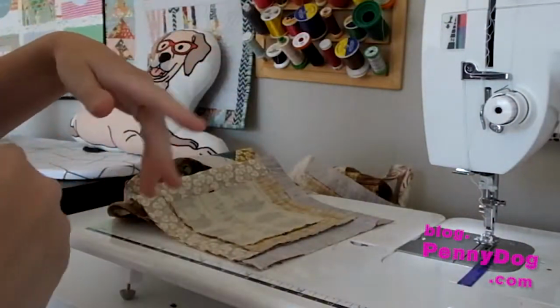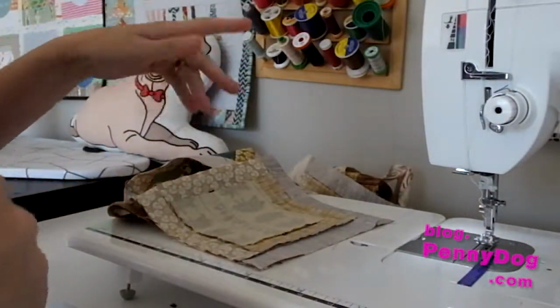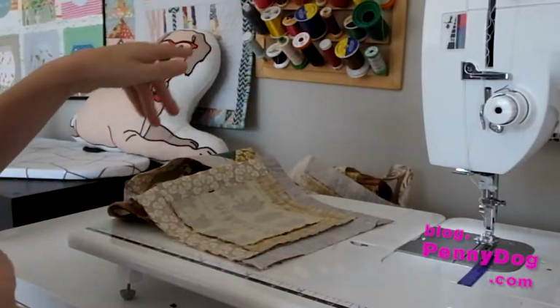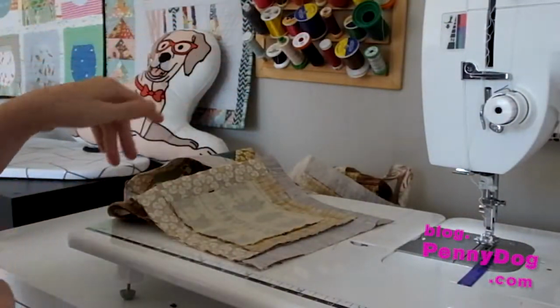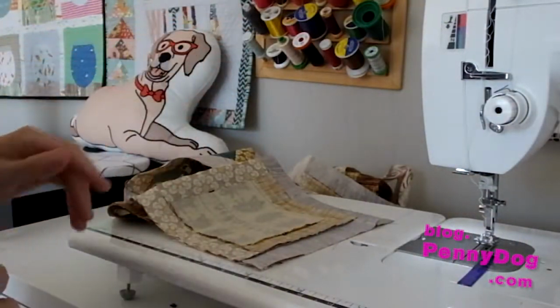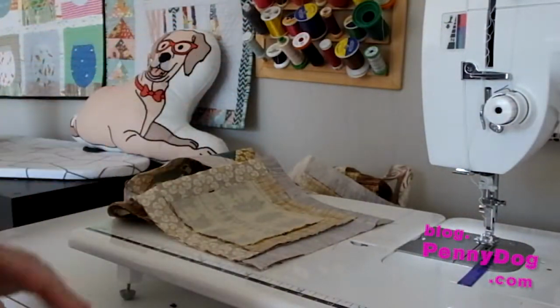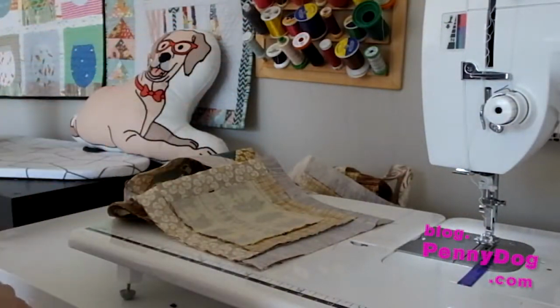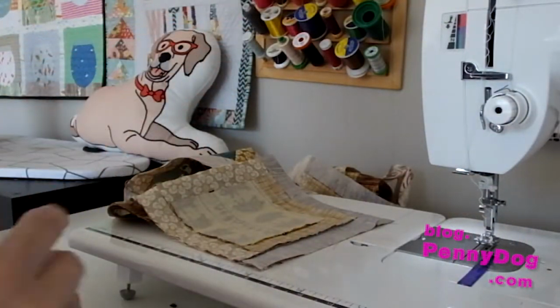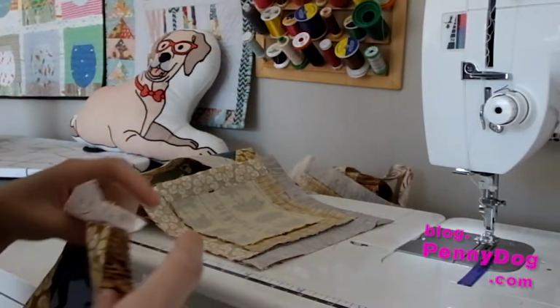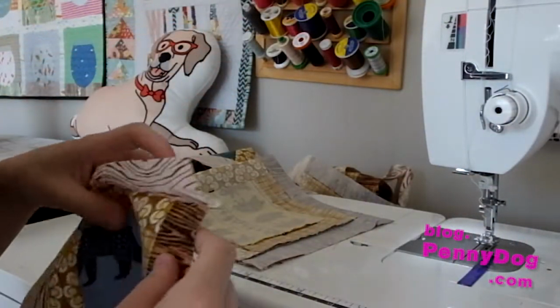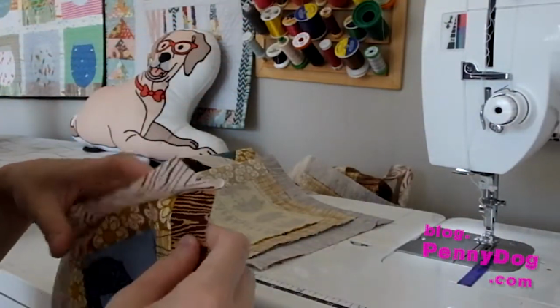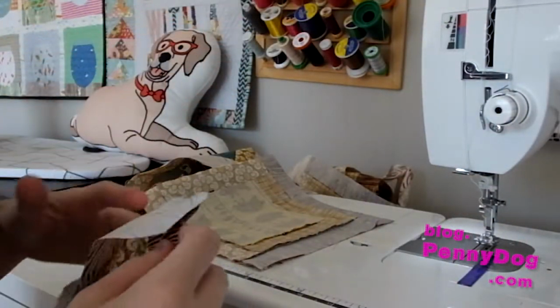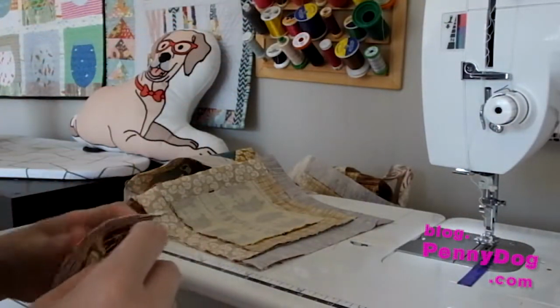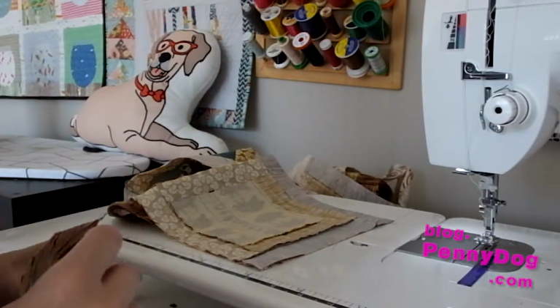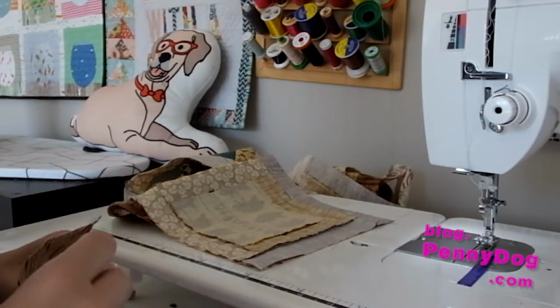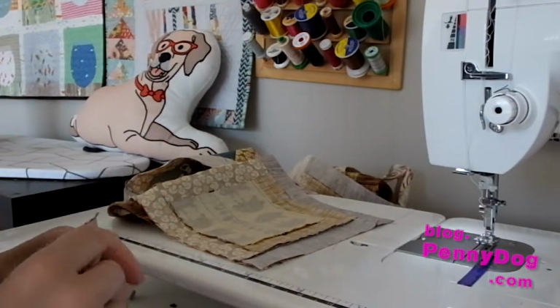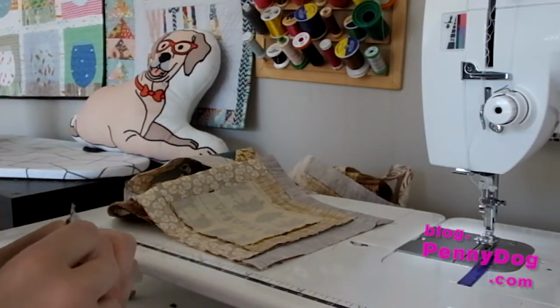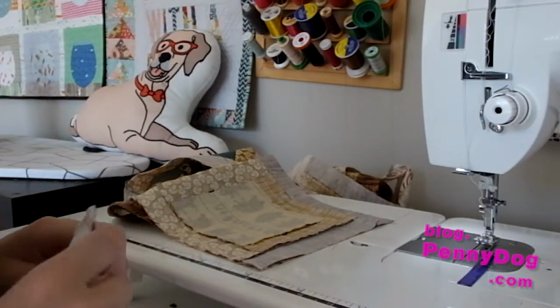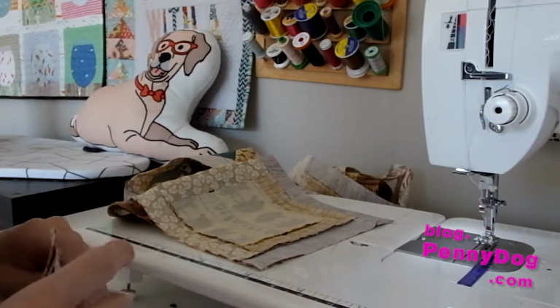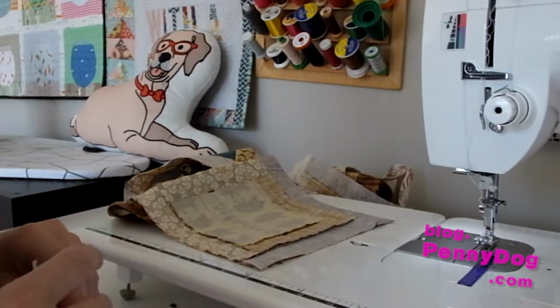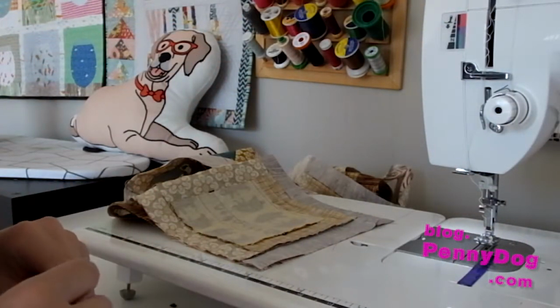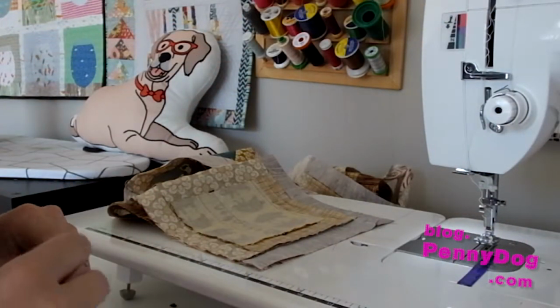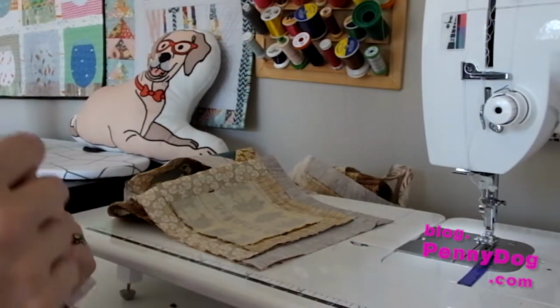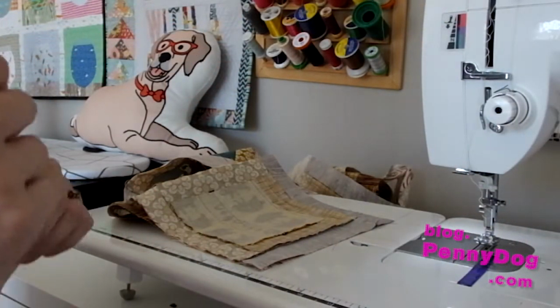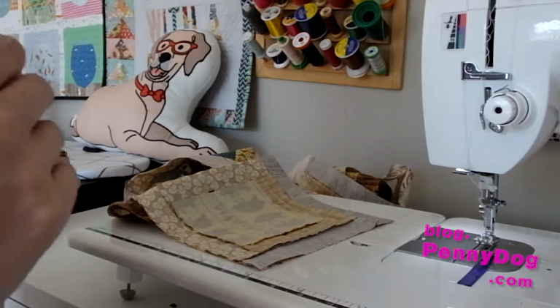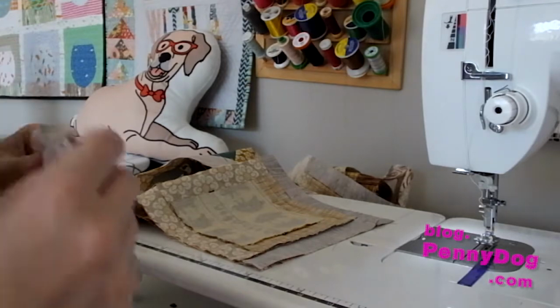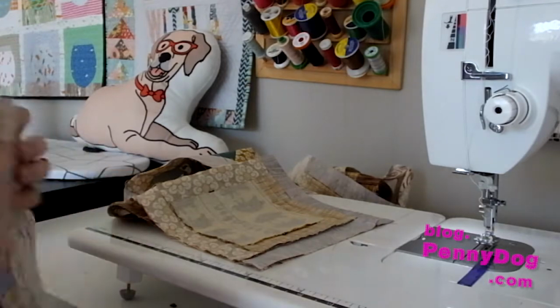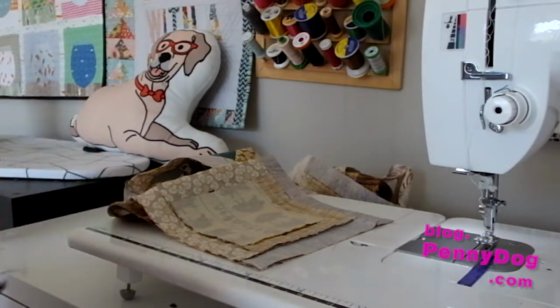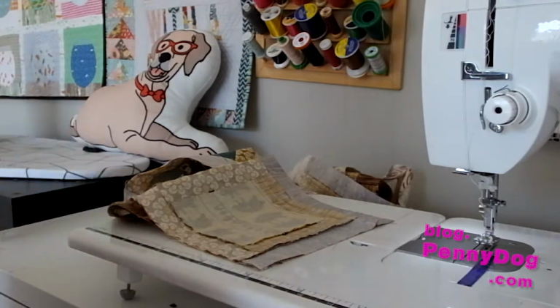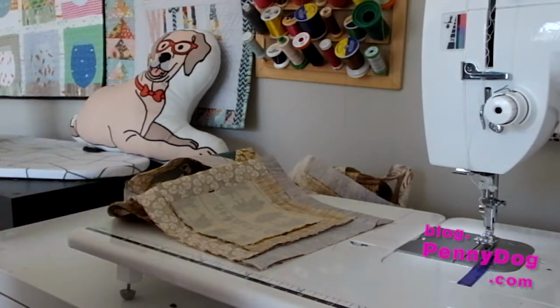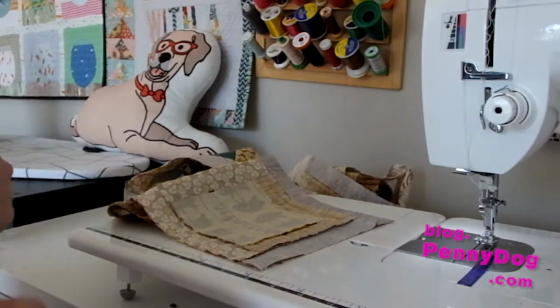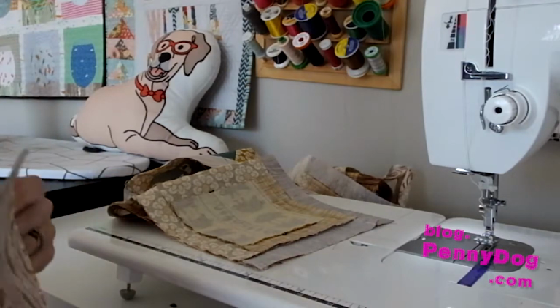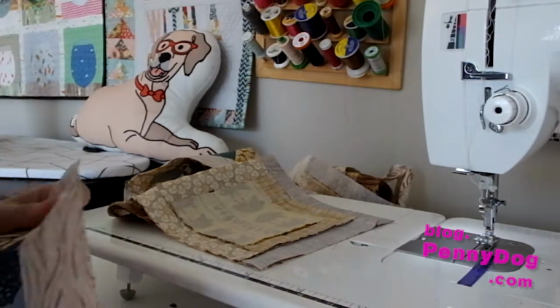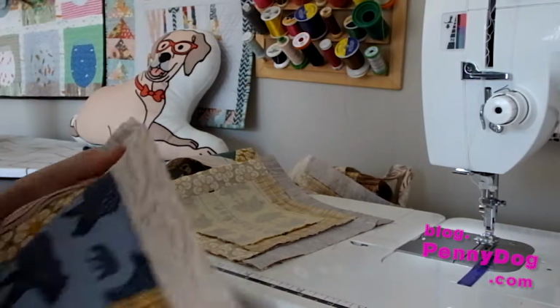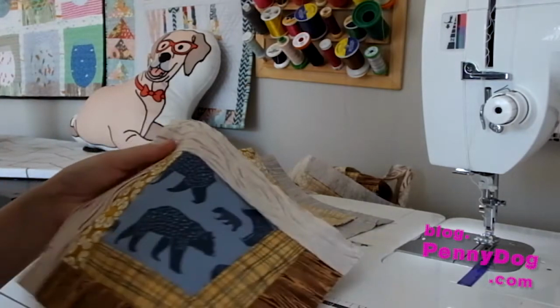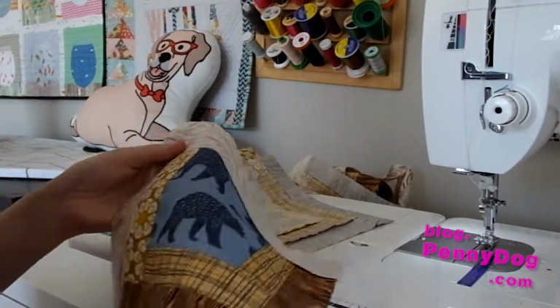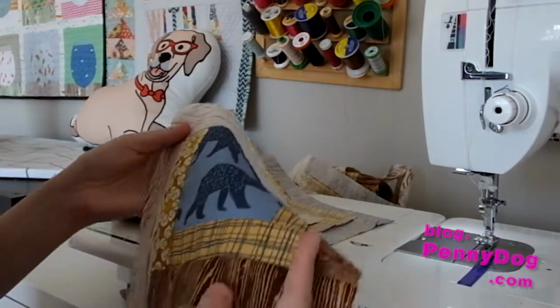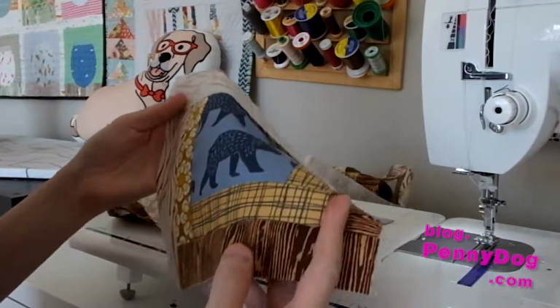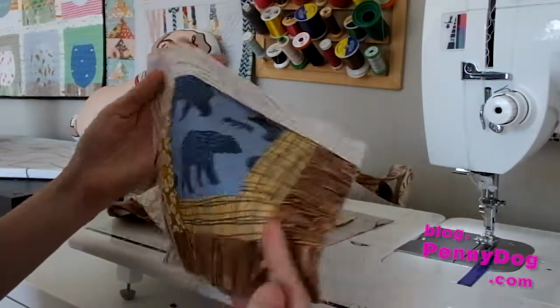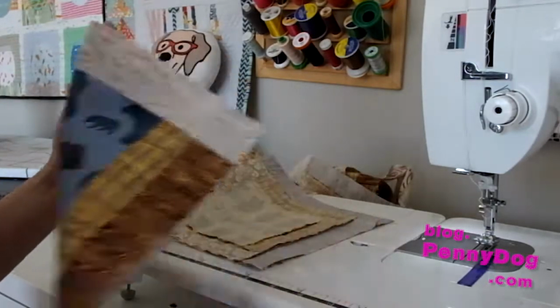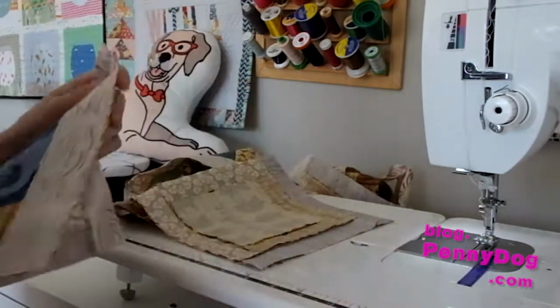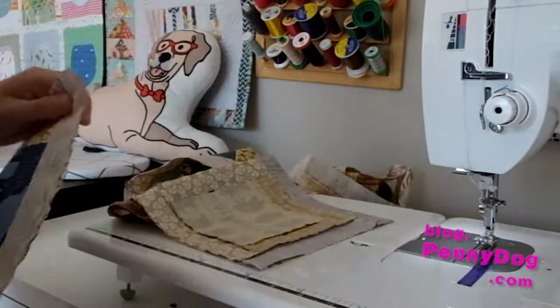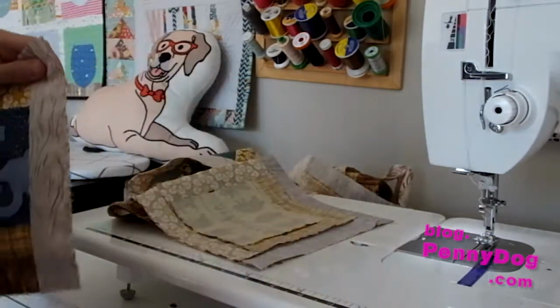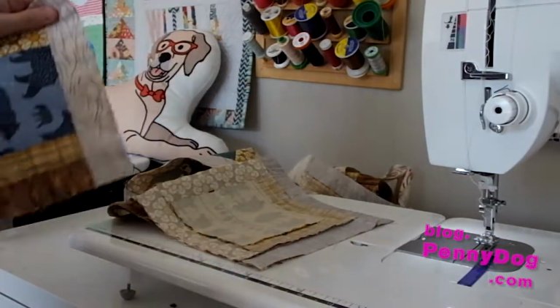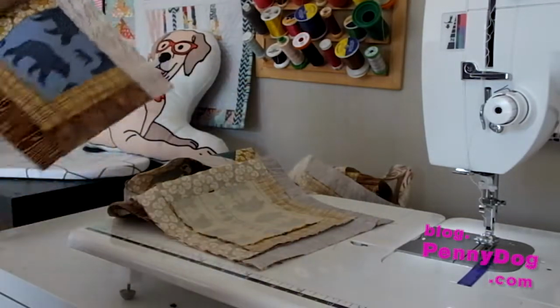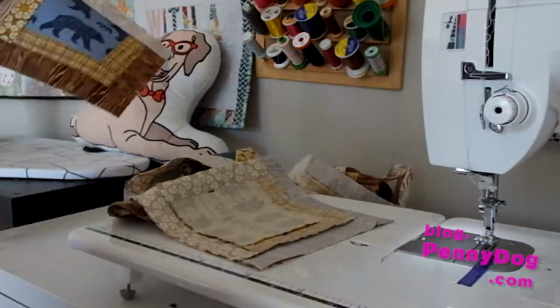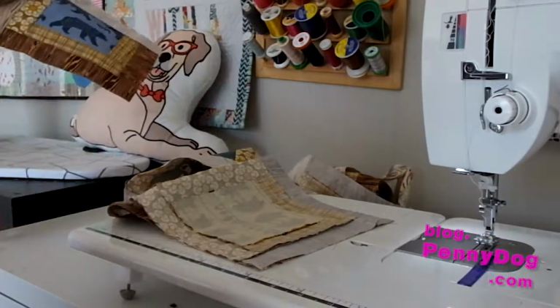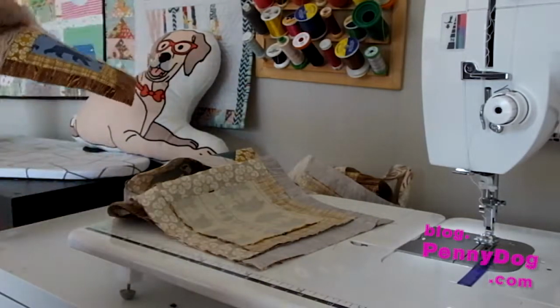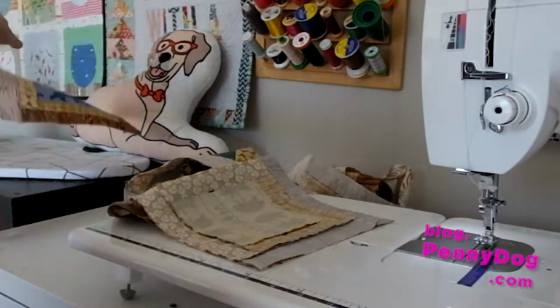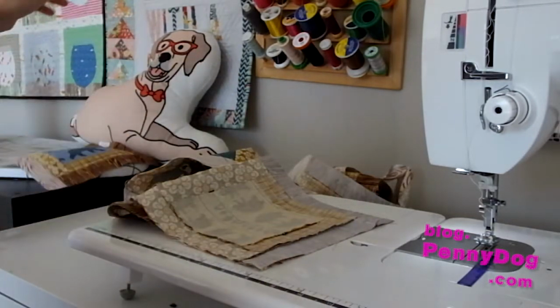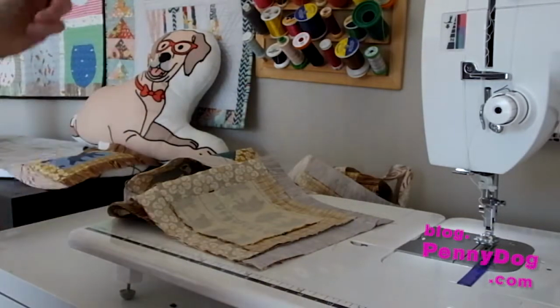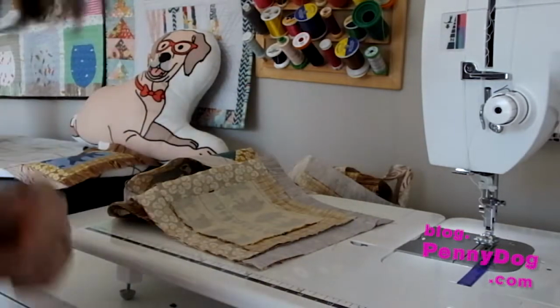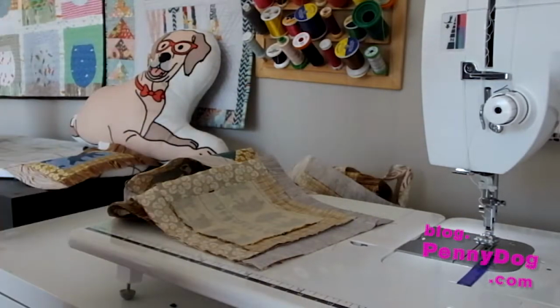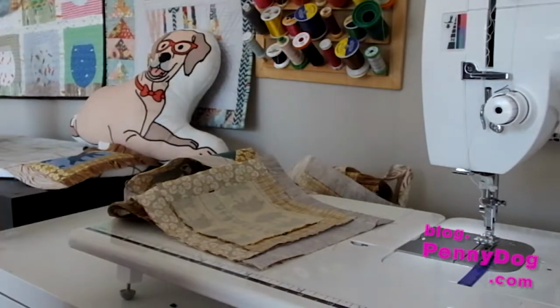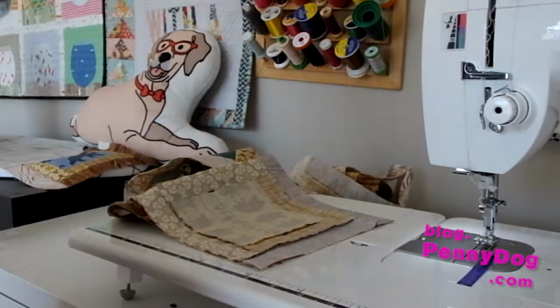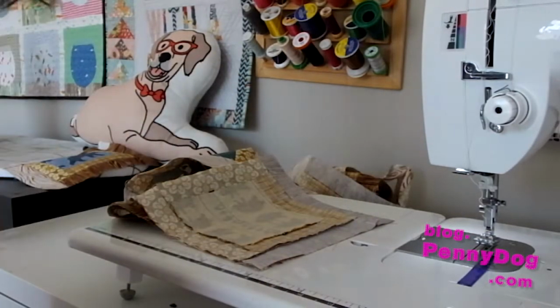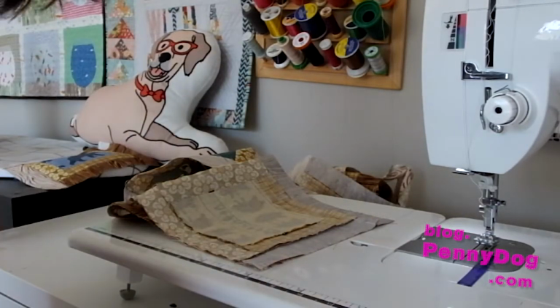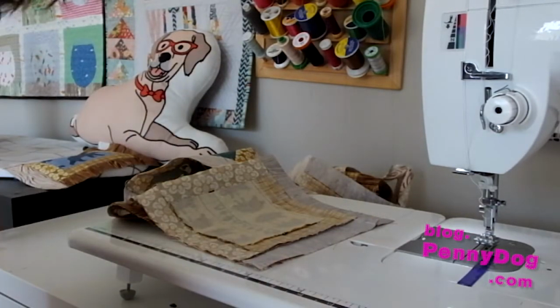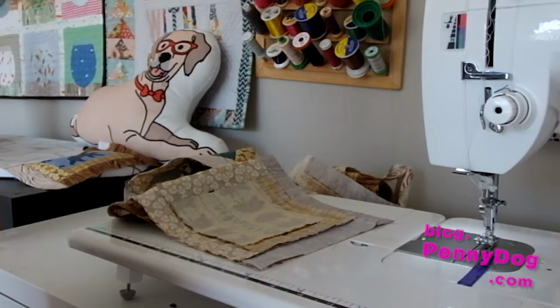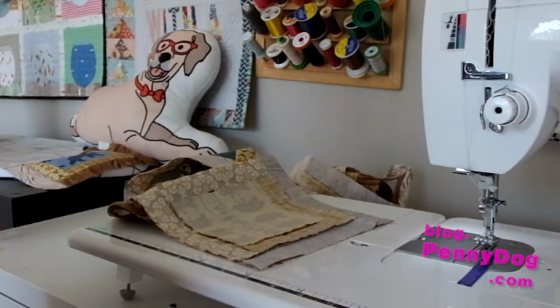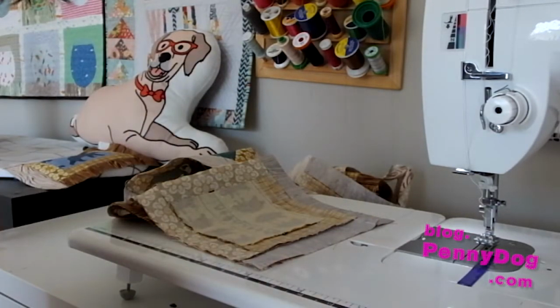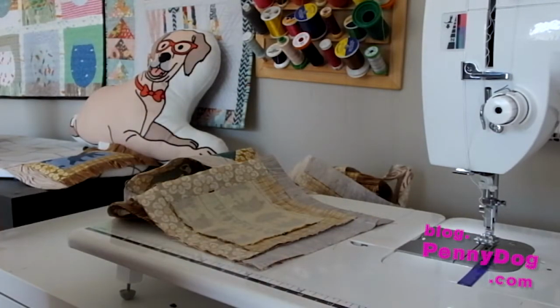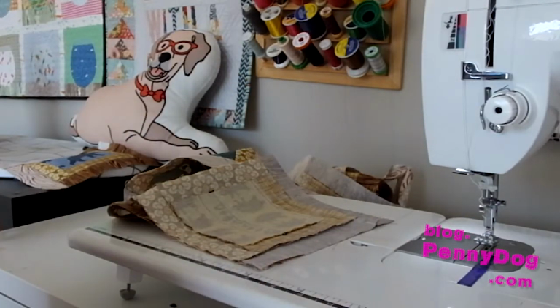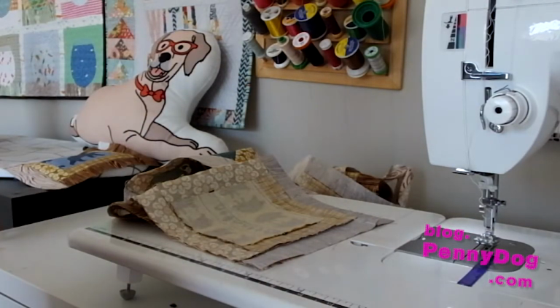Do all 36 bits of trimming first, then do all 36 pieces of ironing, and then you've saved yourself a lot of time and a lot of thread too.